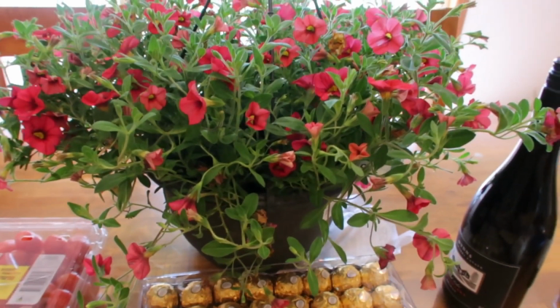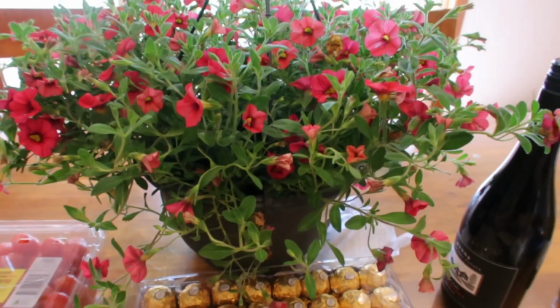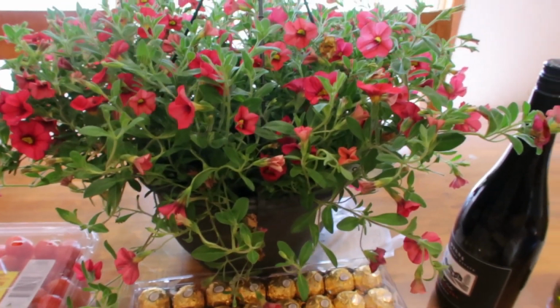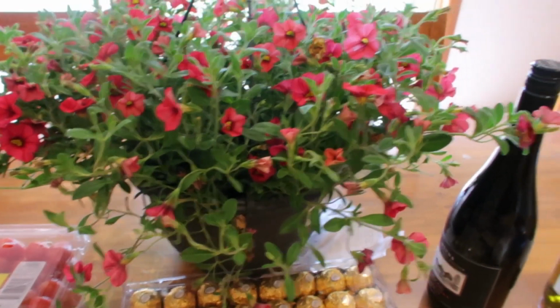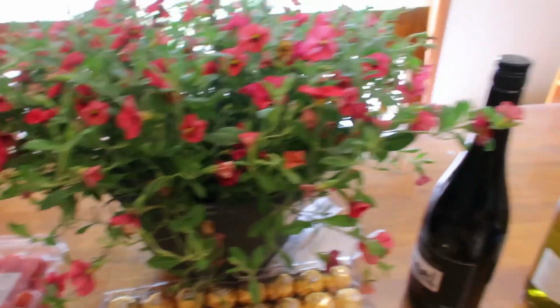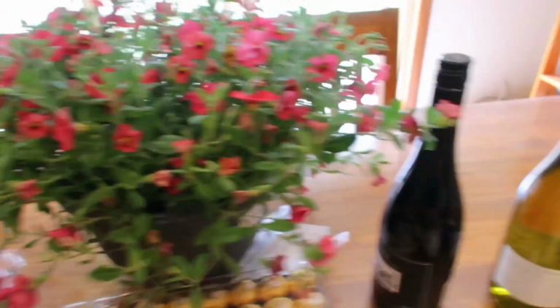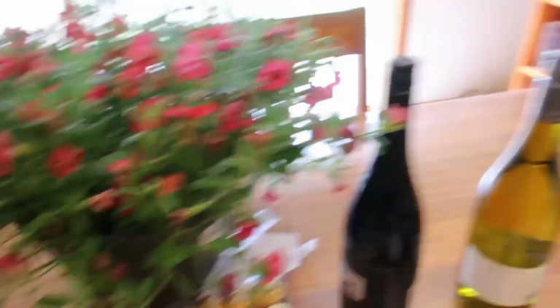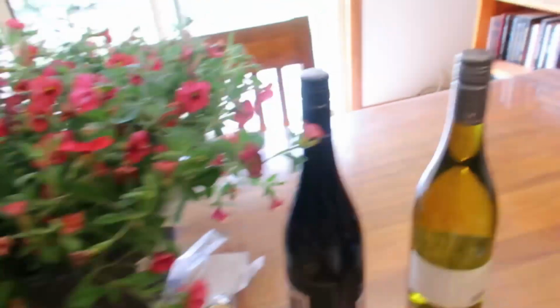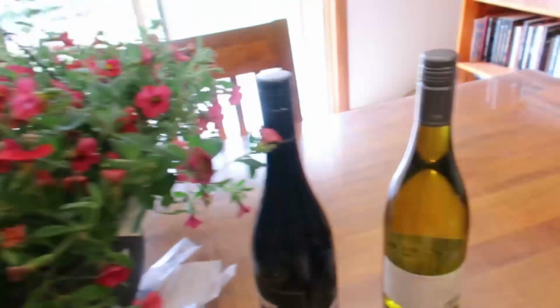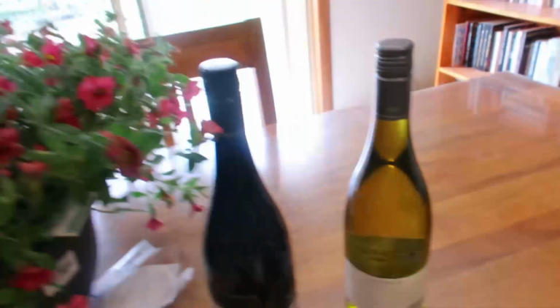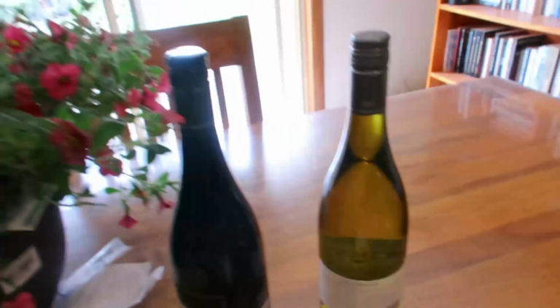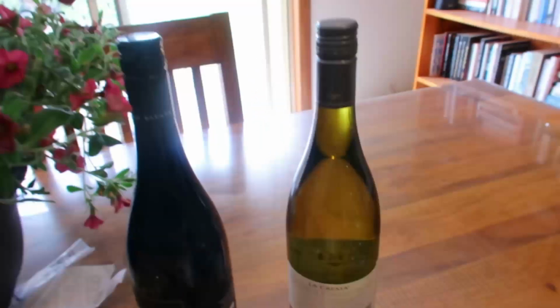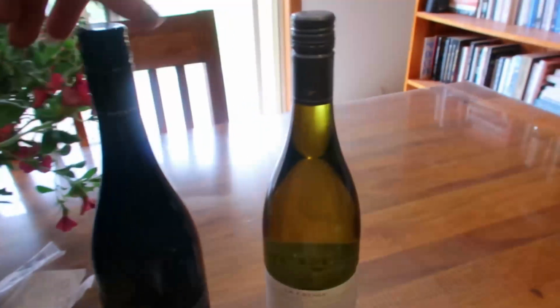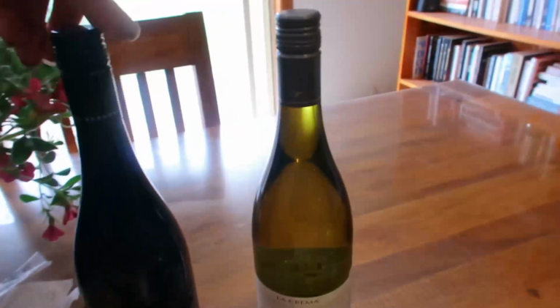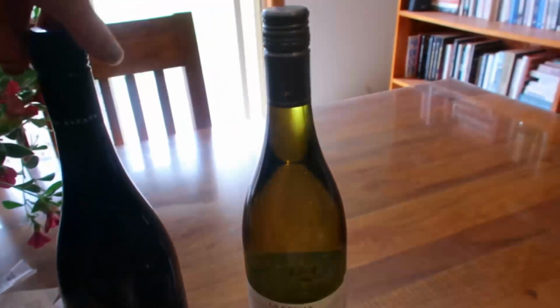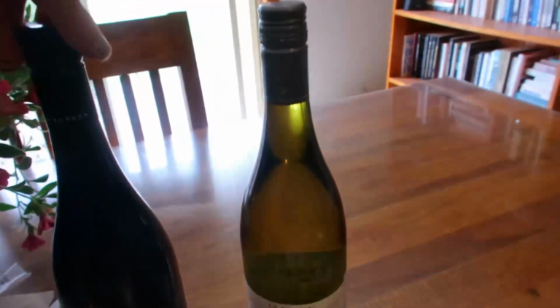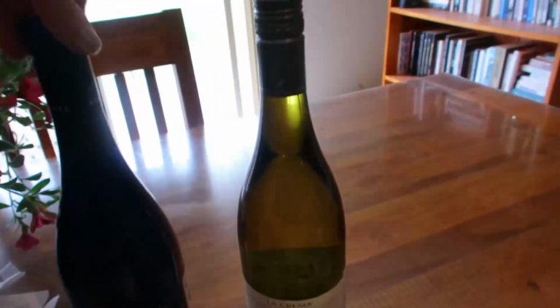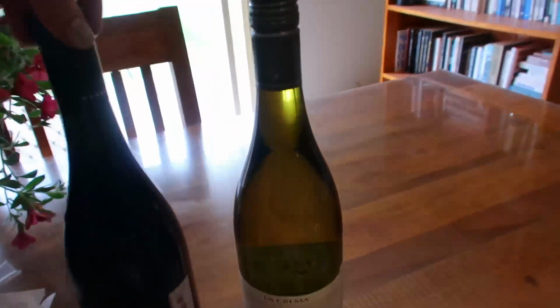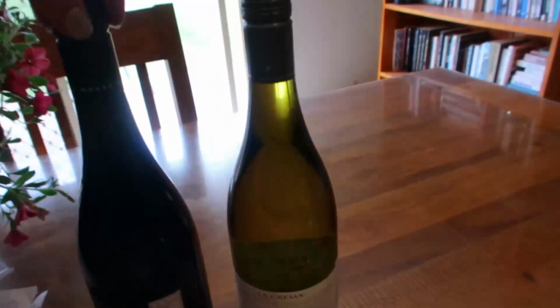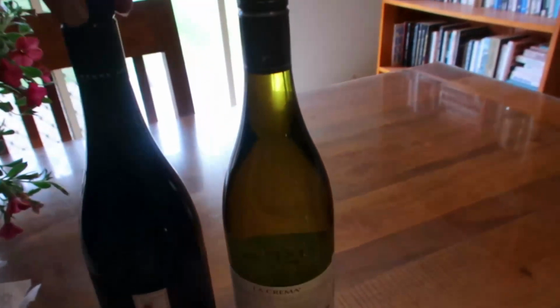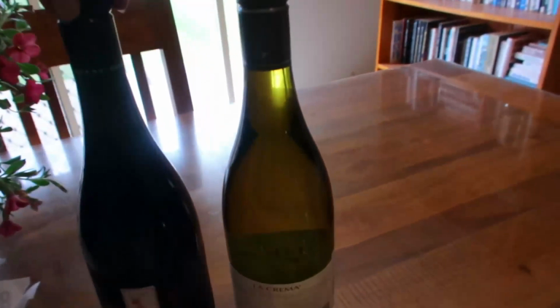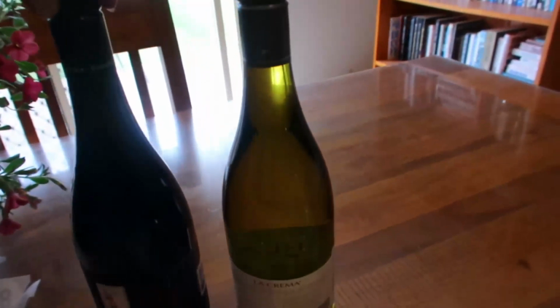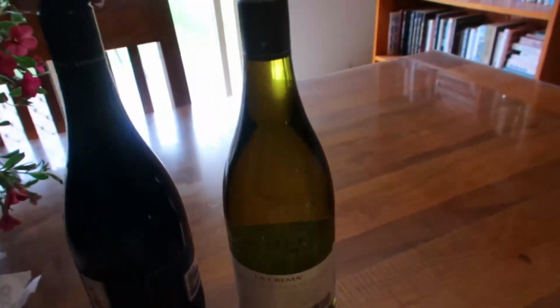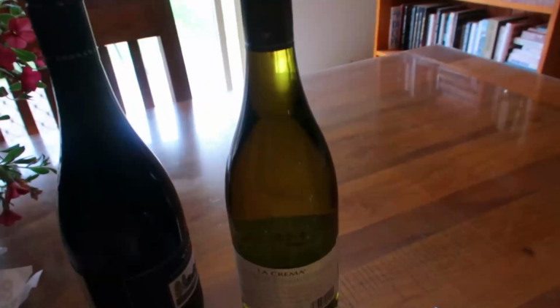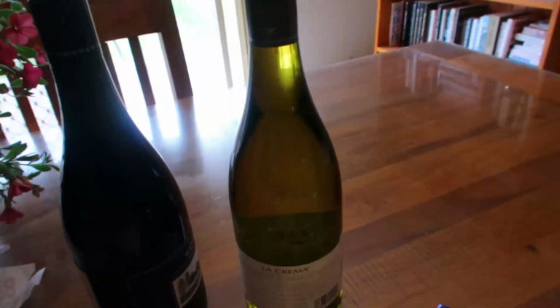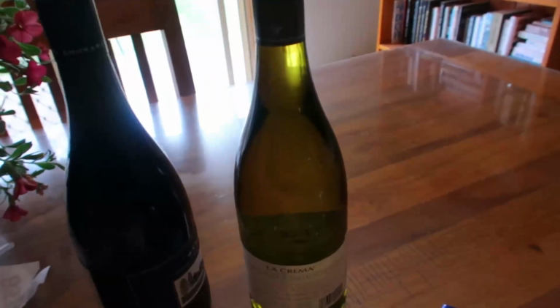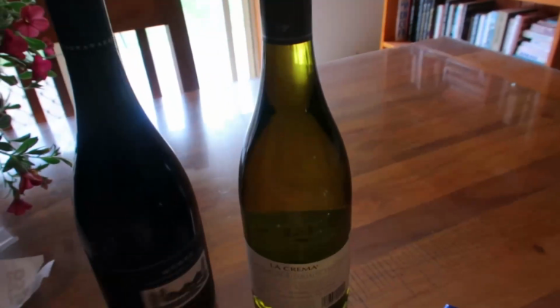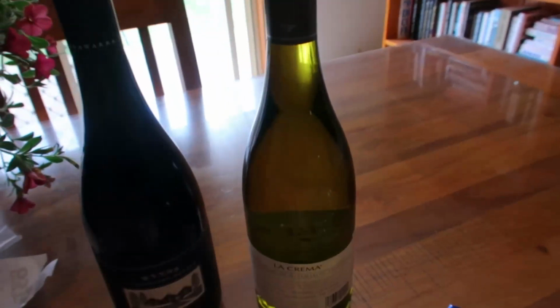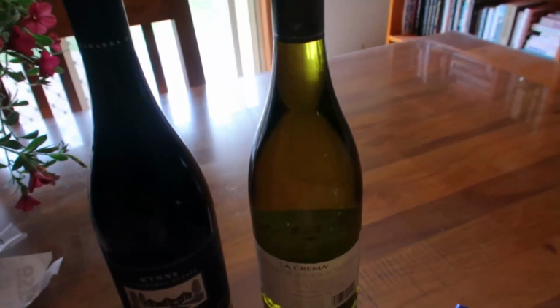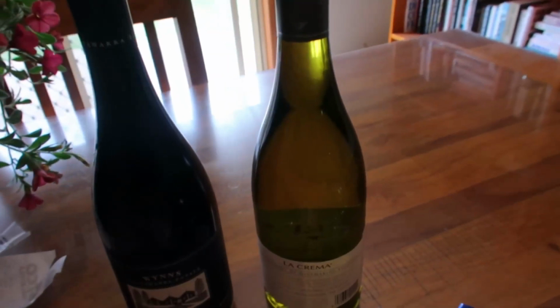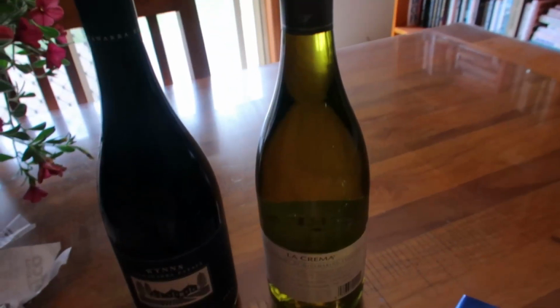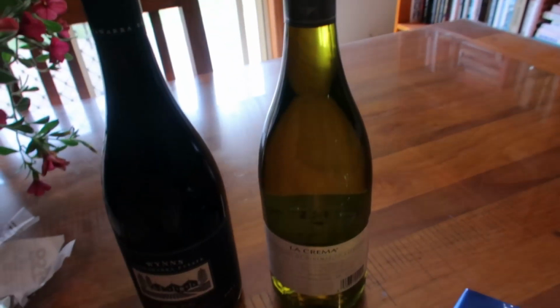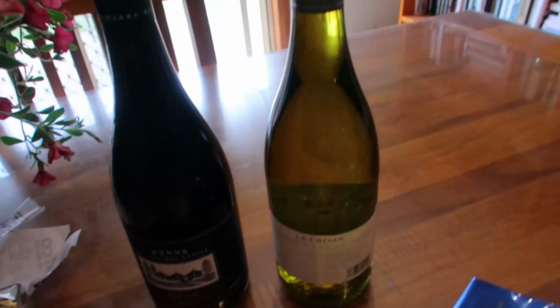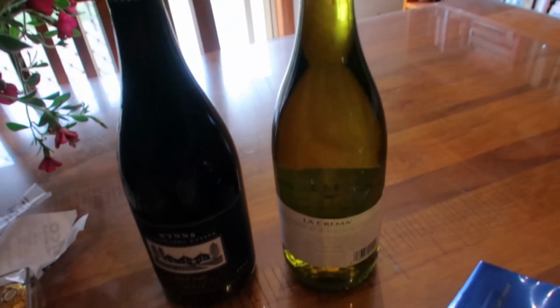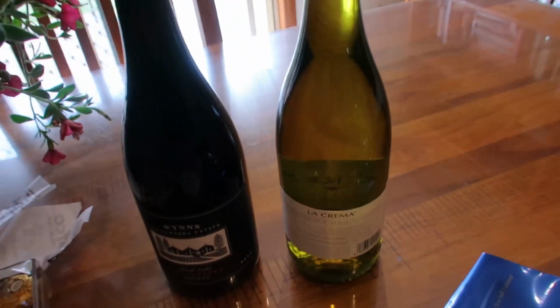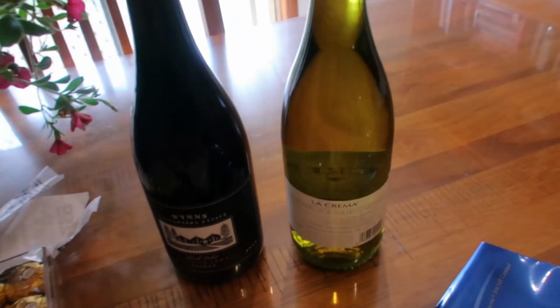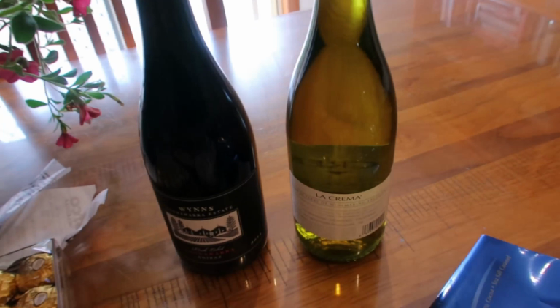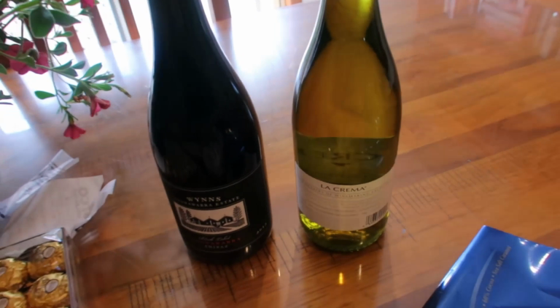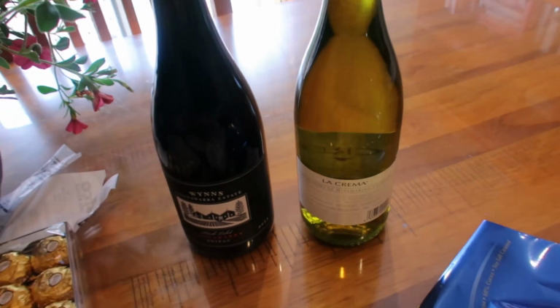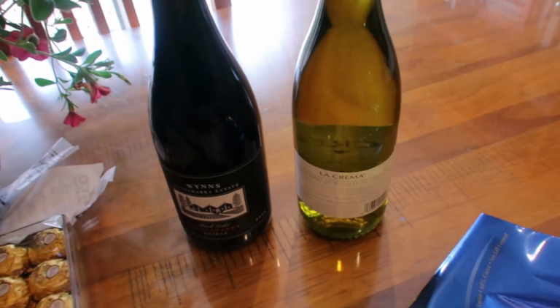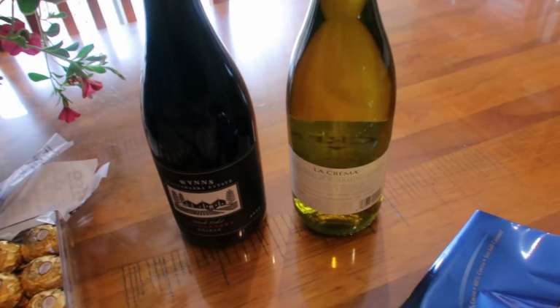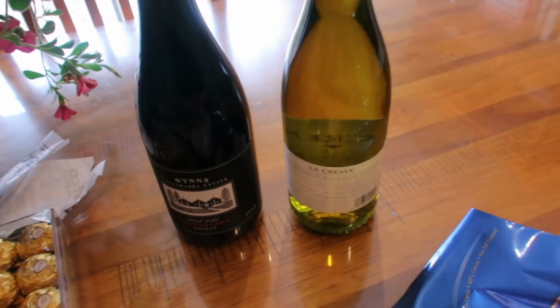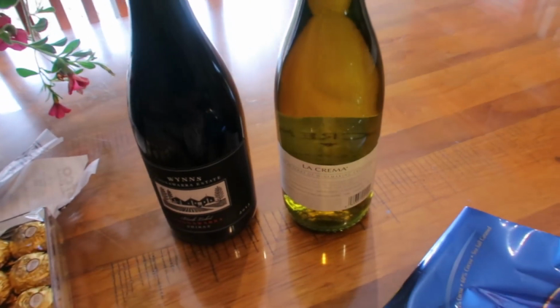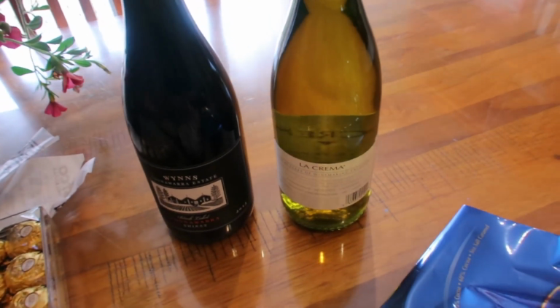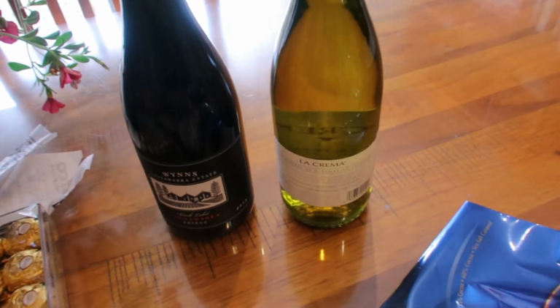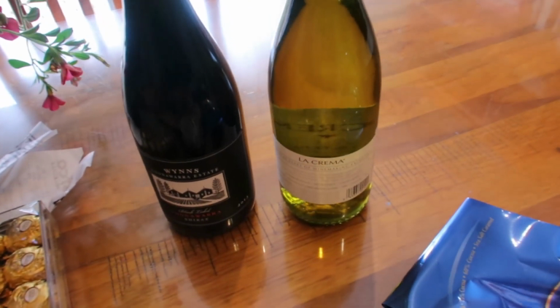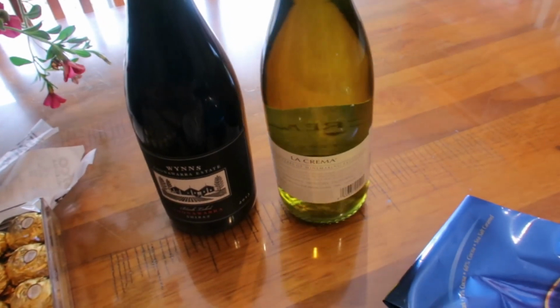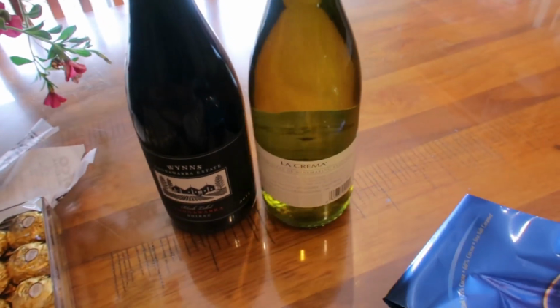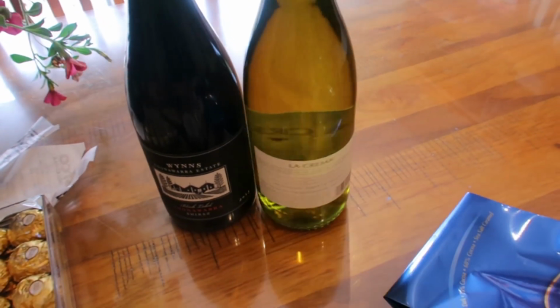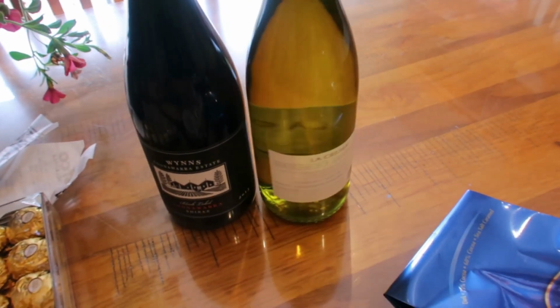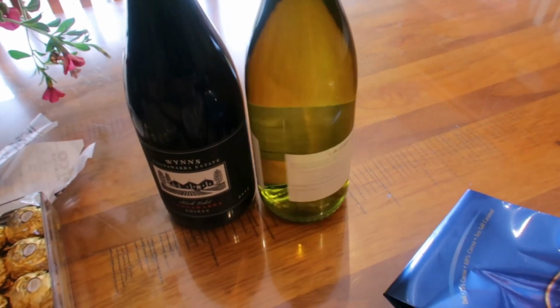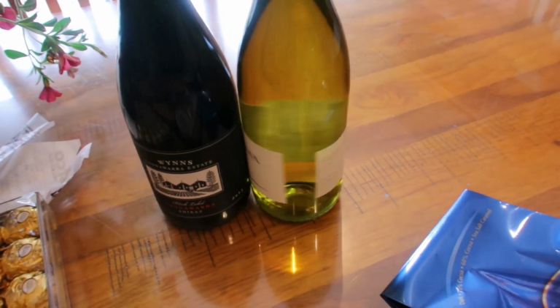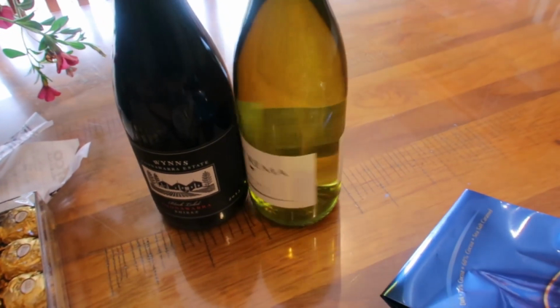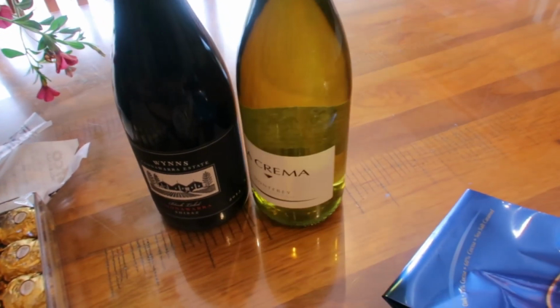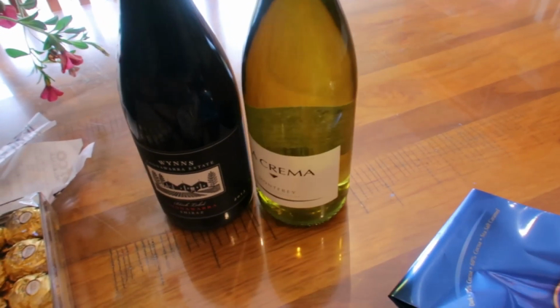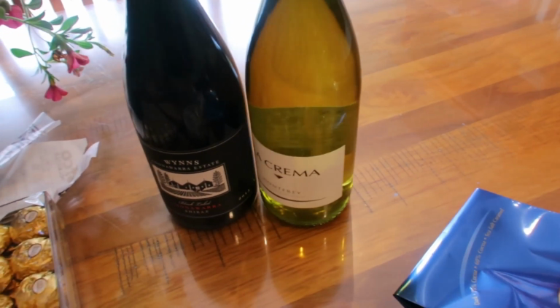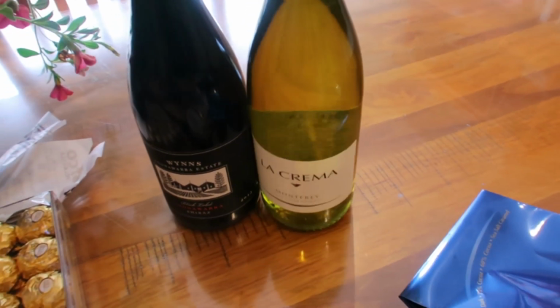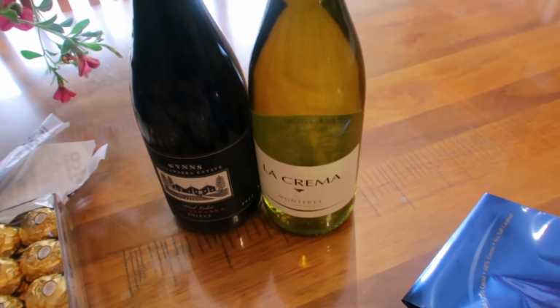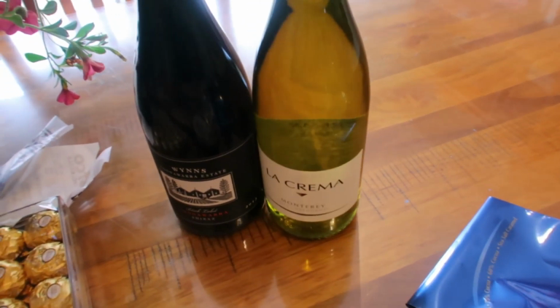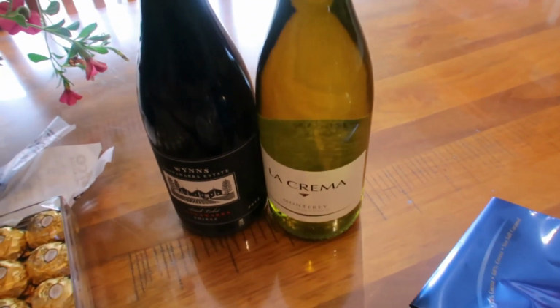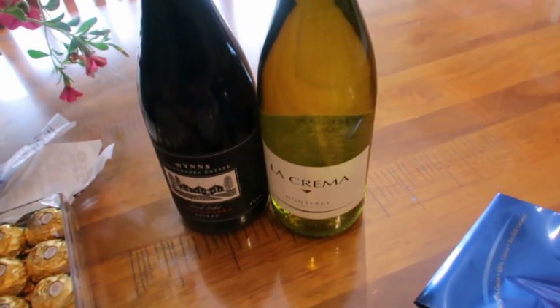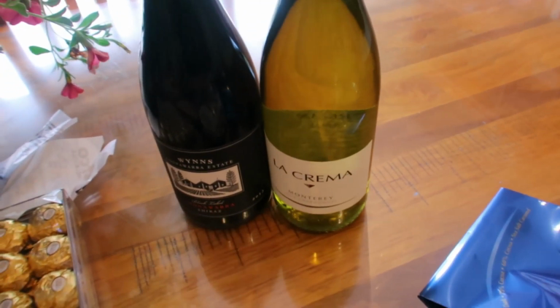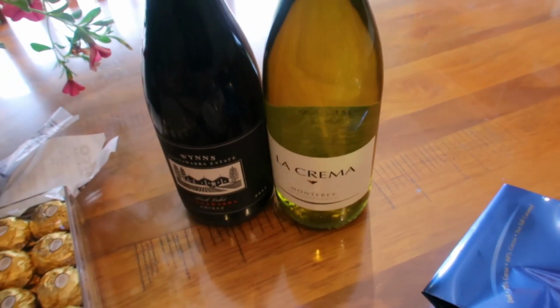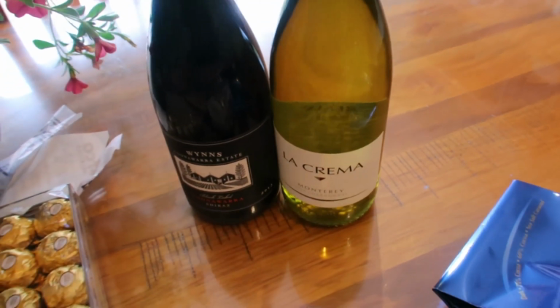And we've got two bottles of wine which are going to be gifts for a couple of people tonight as well.